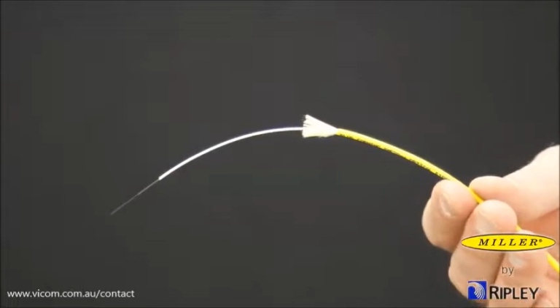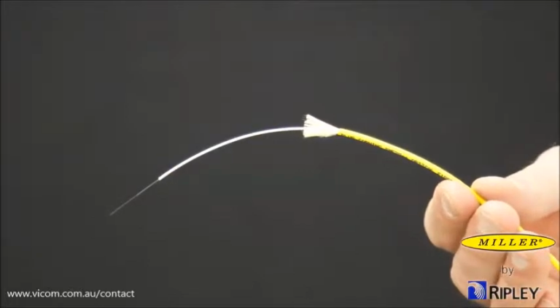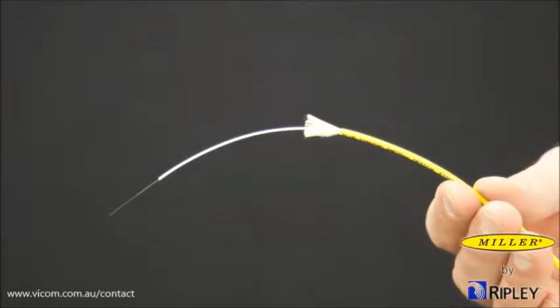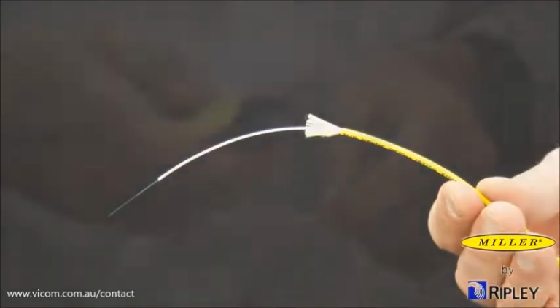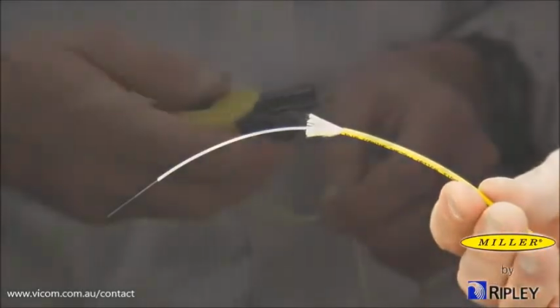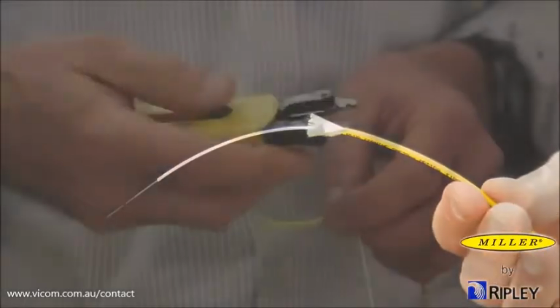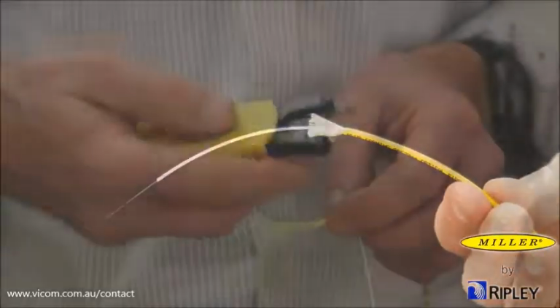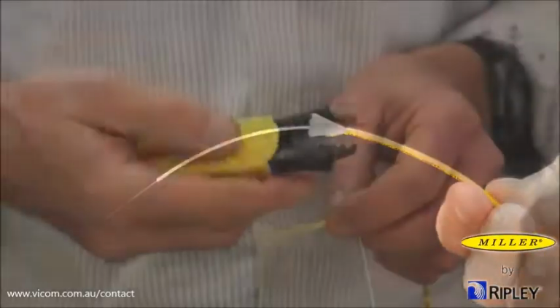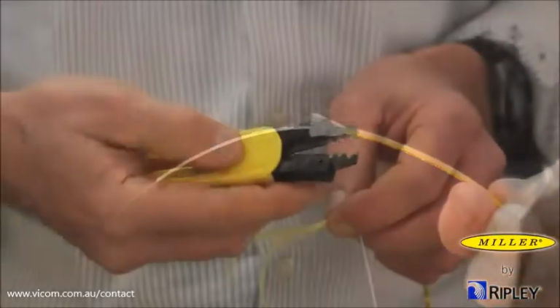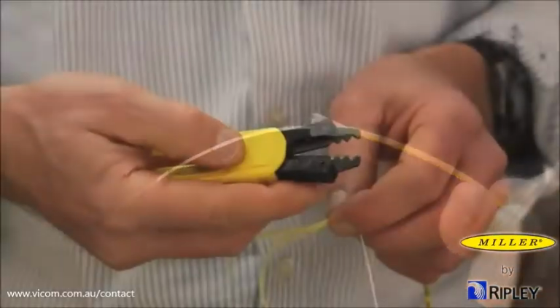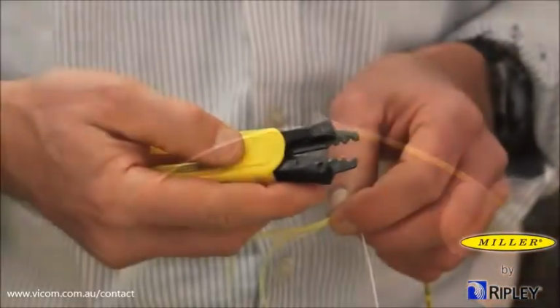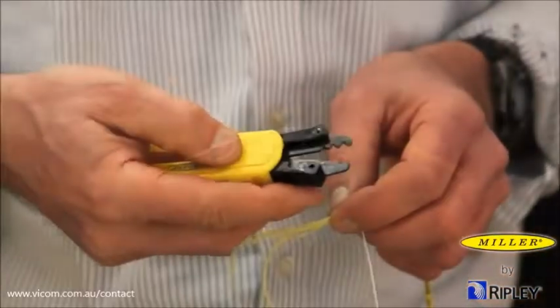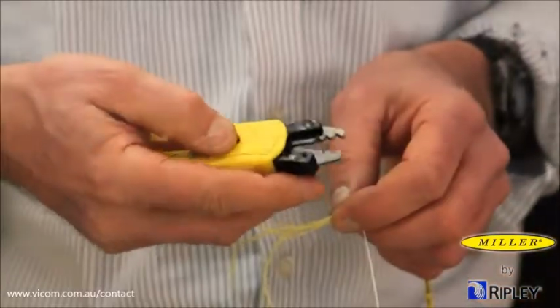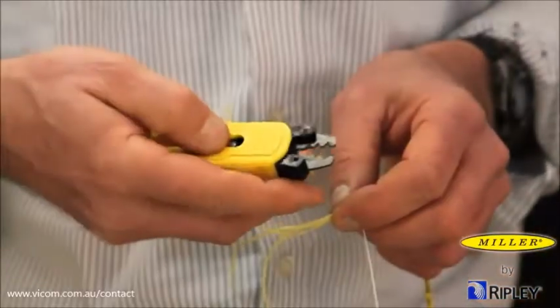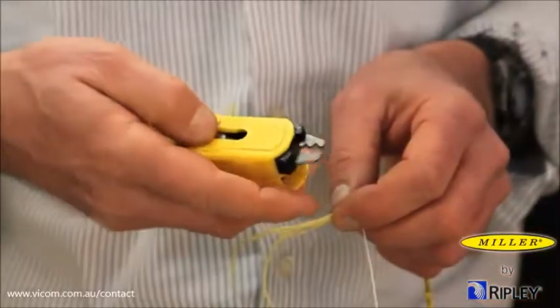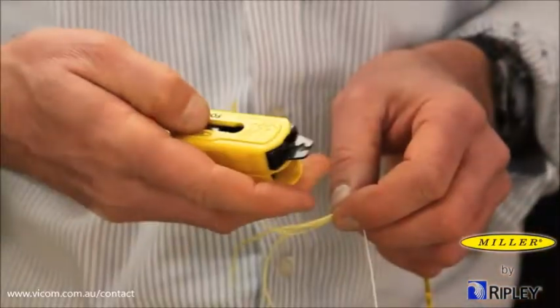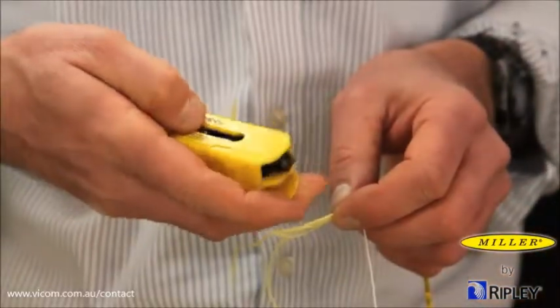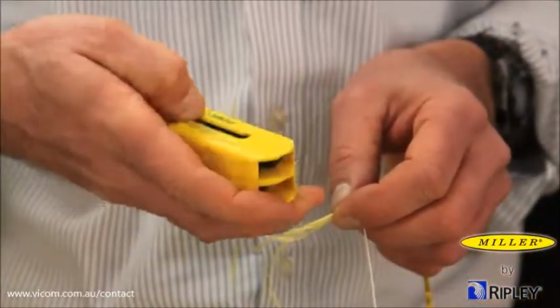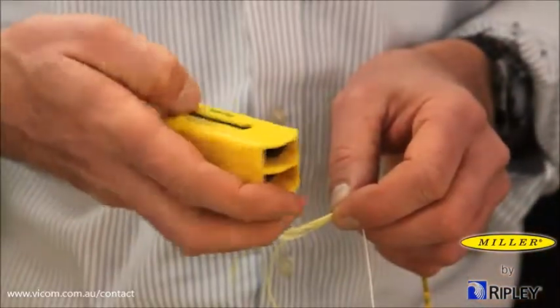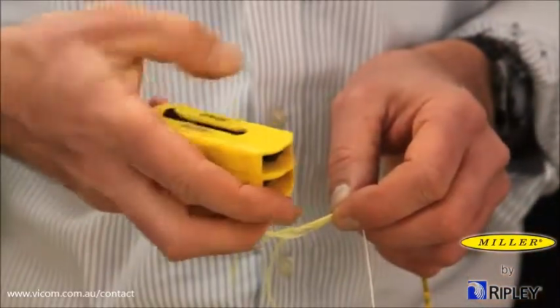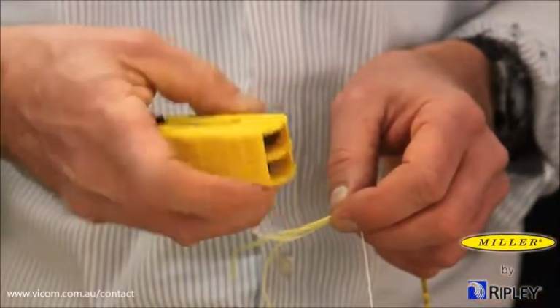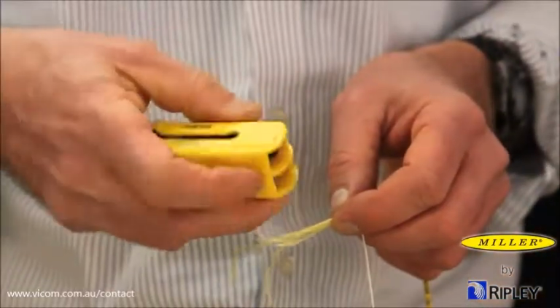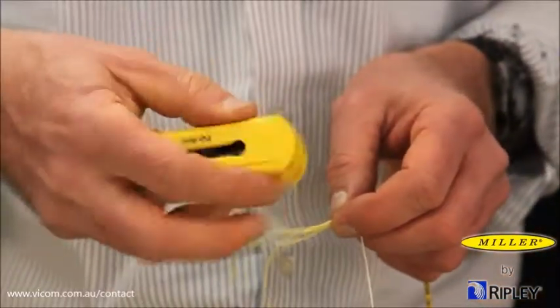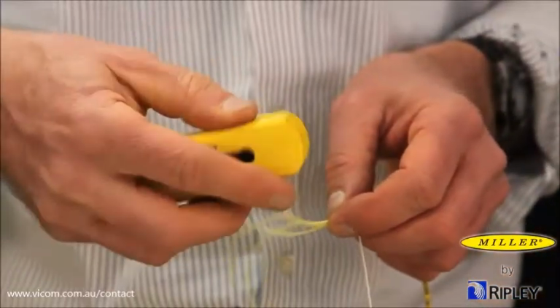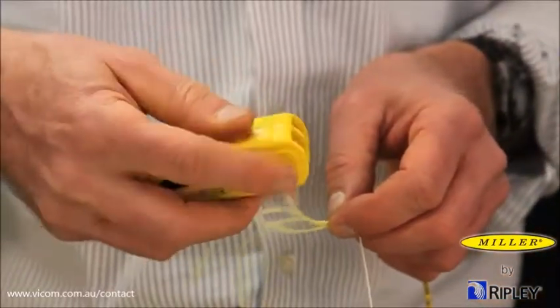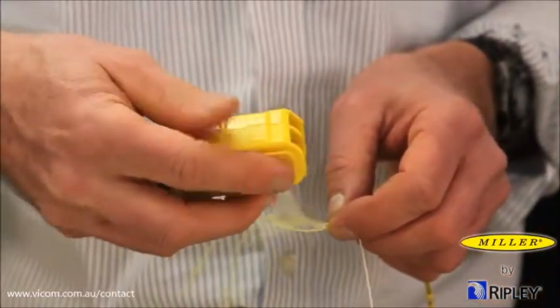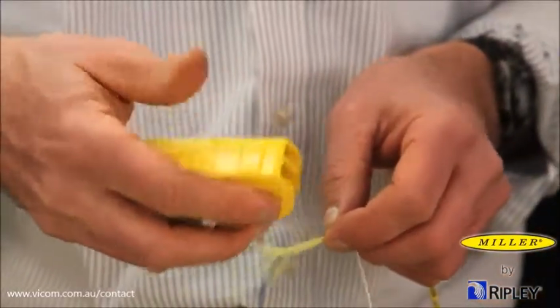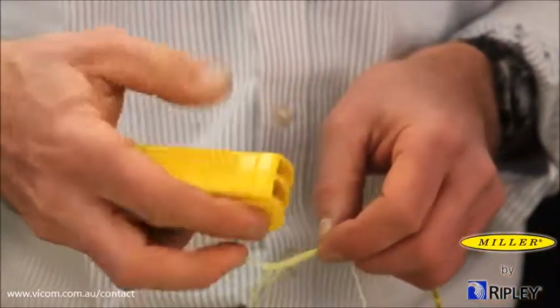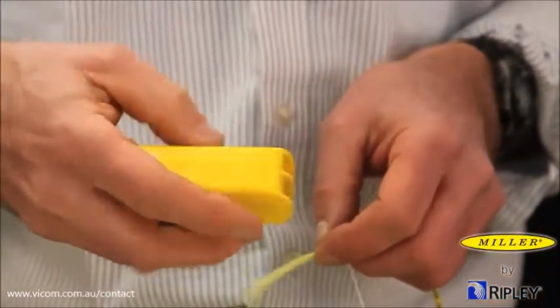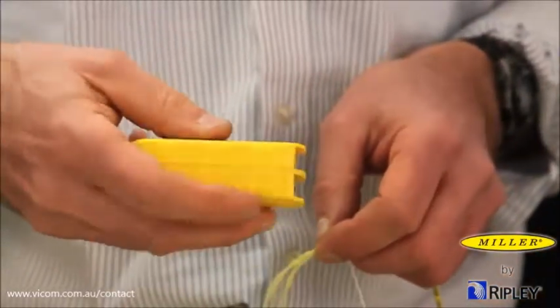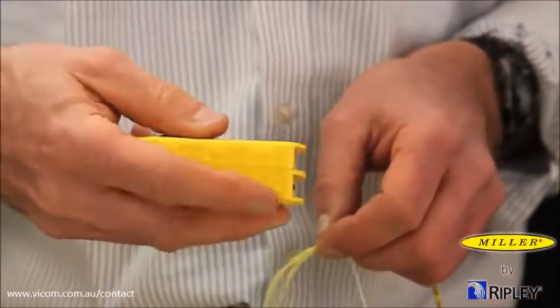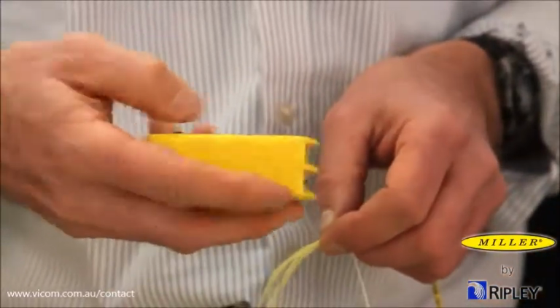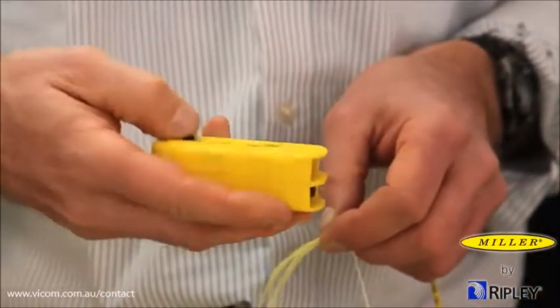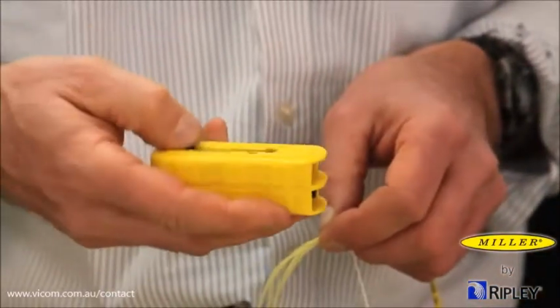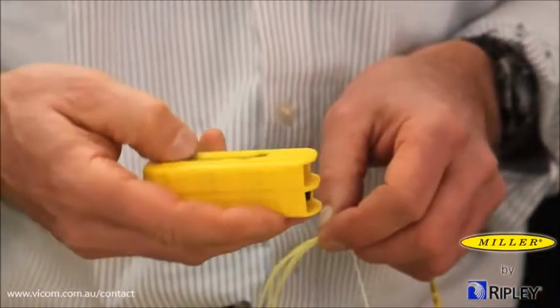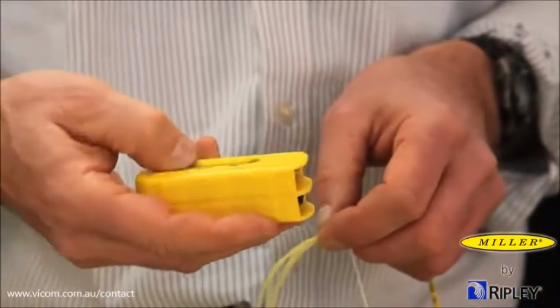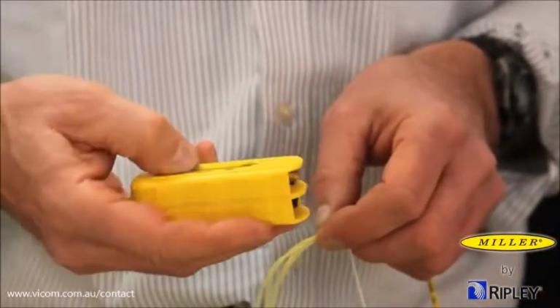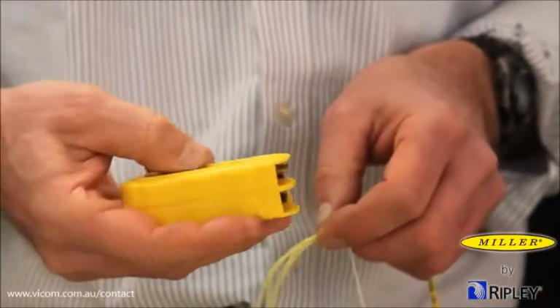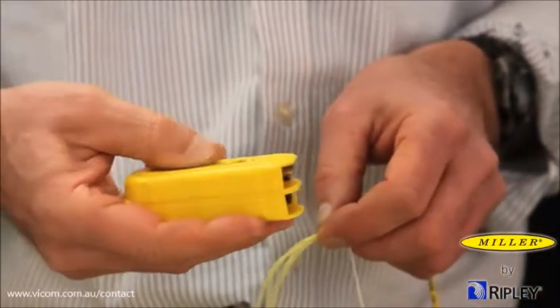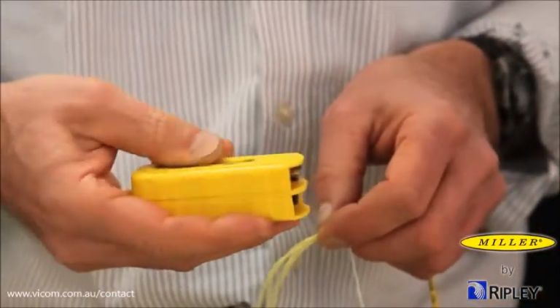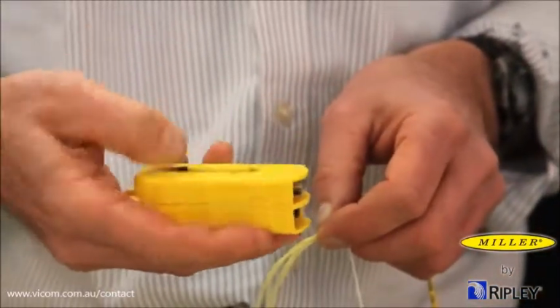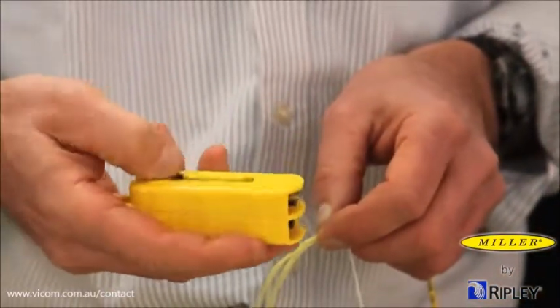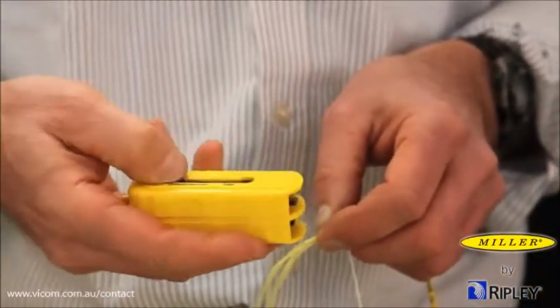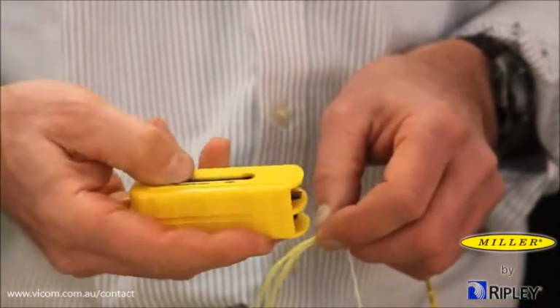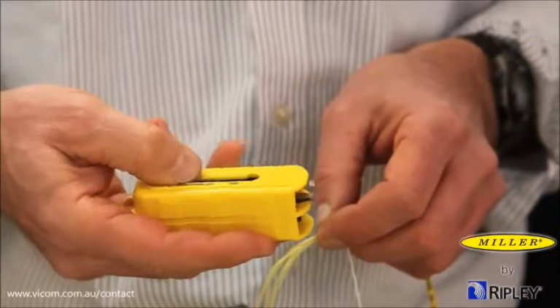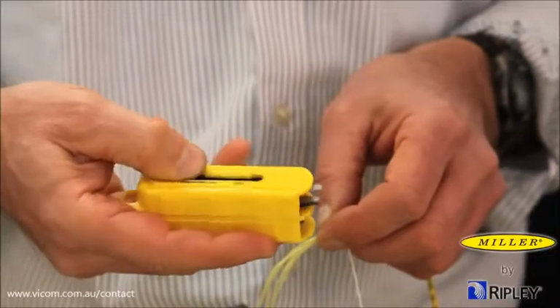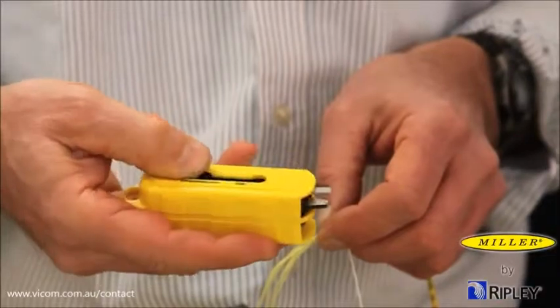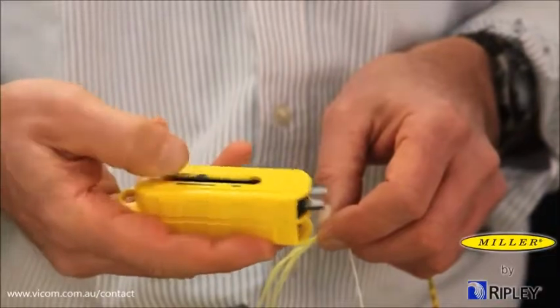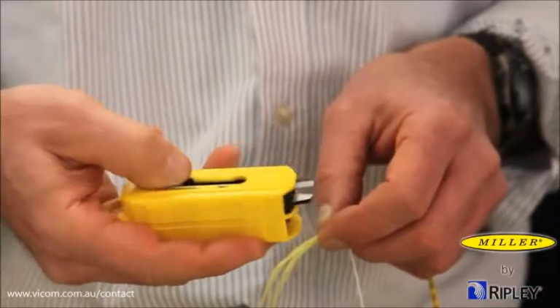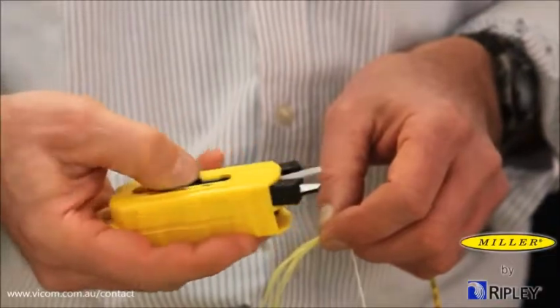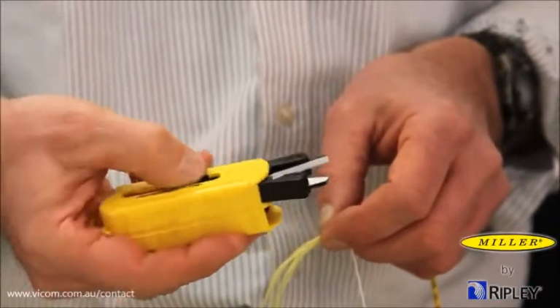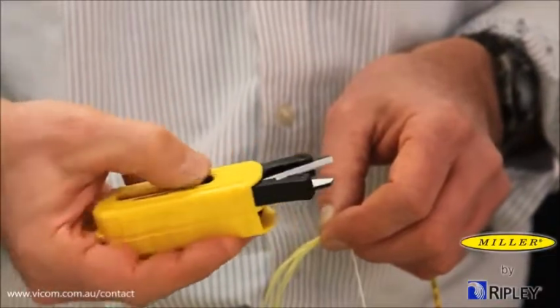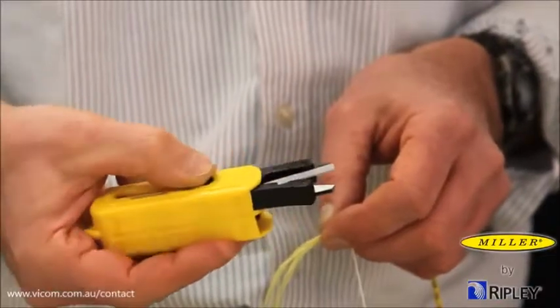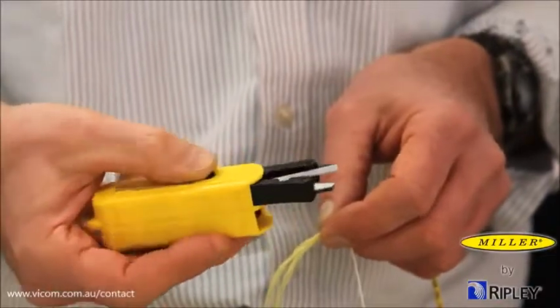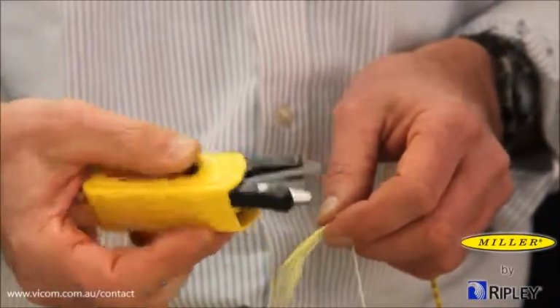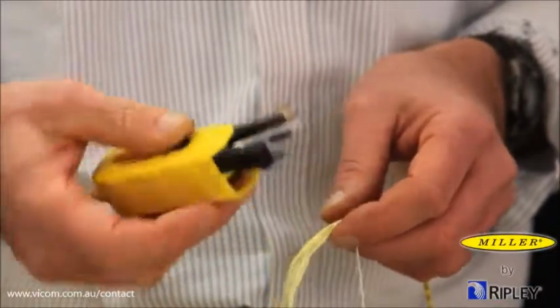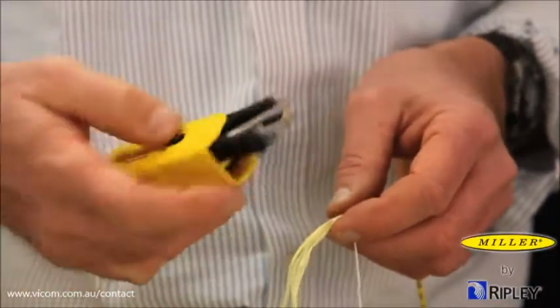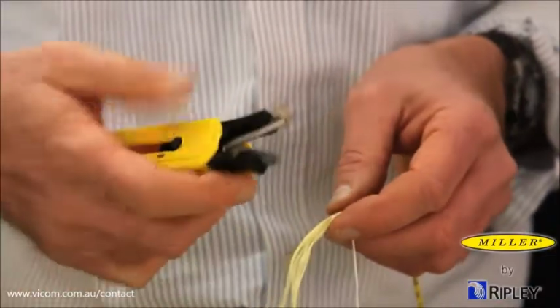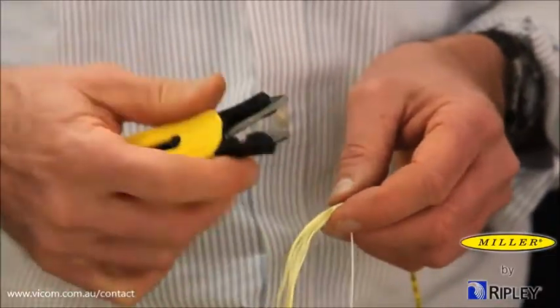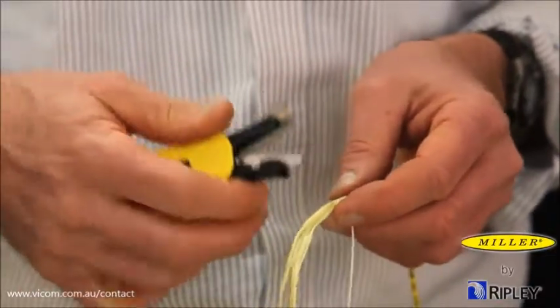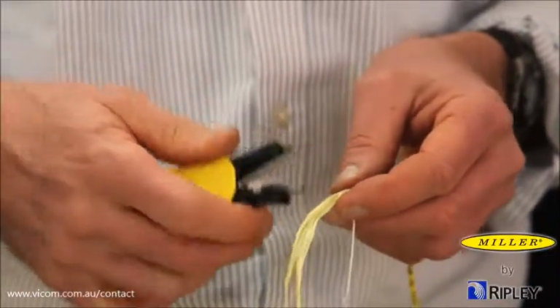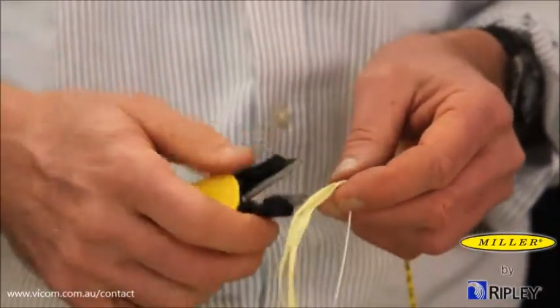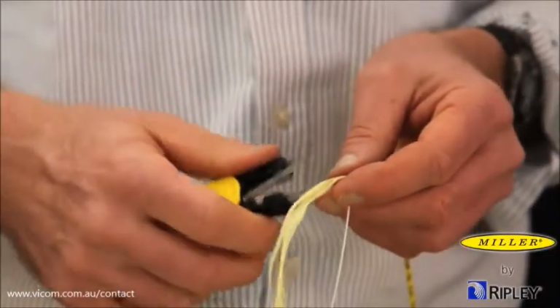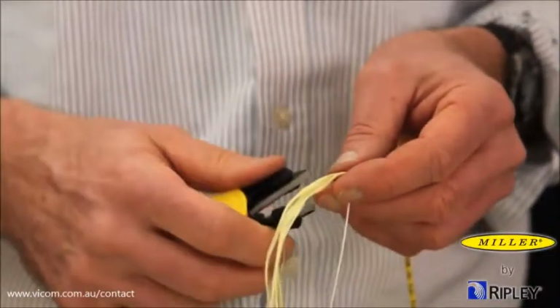To trim the aramid yarn, locate the cutting side and slide the black tab forward and cut to desired length.